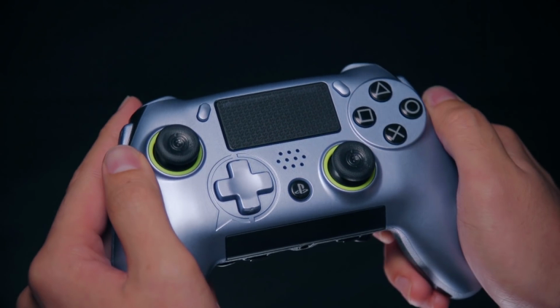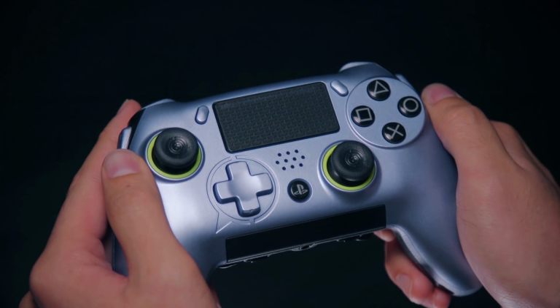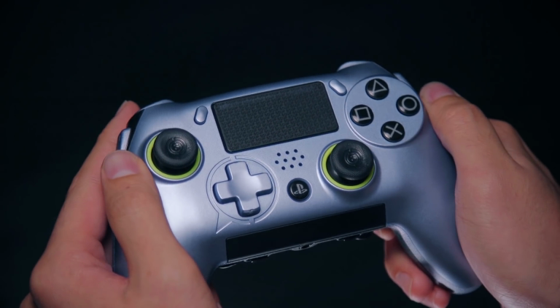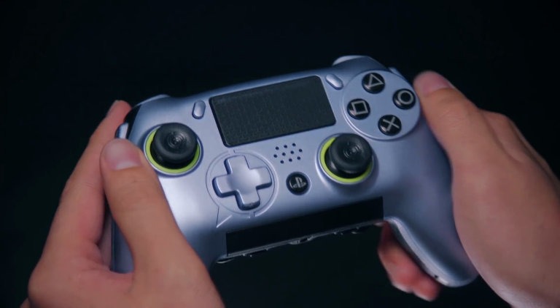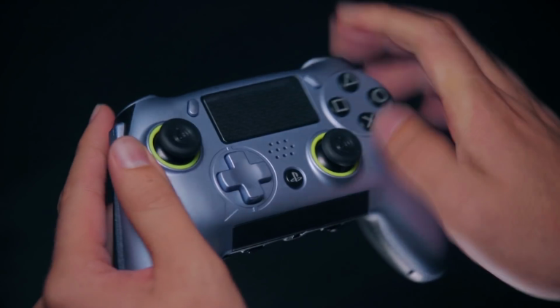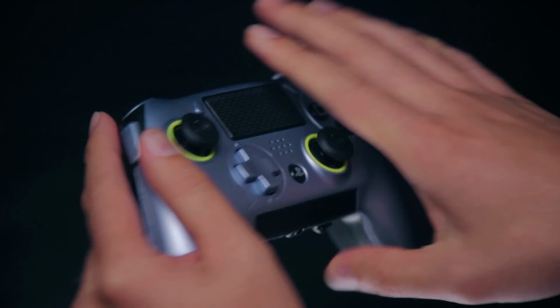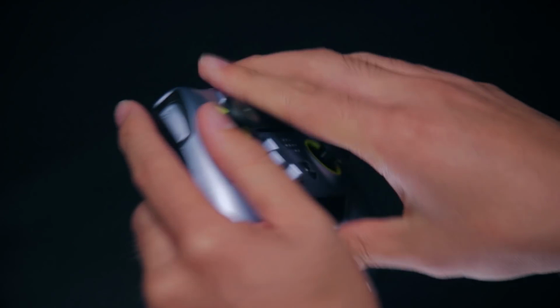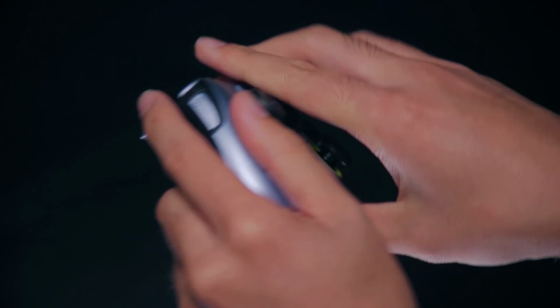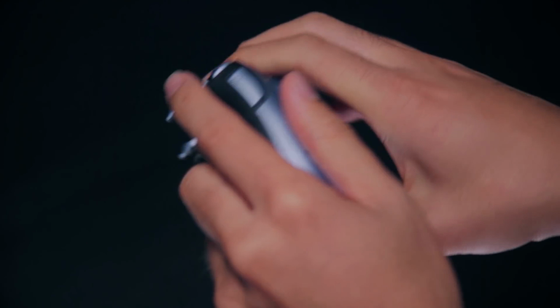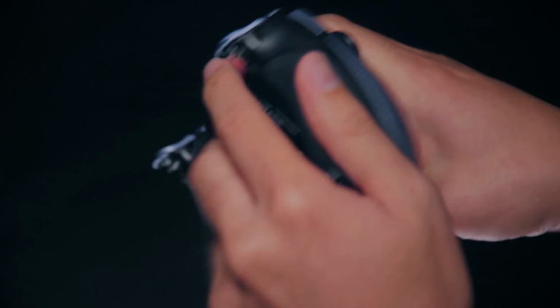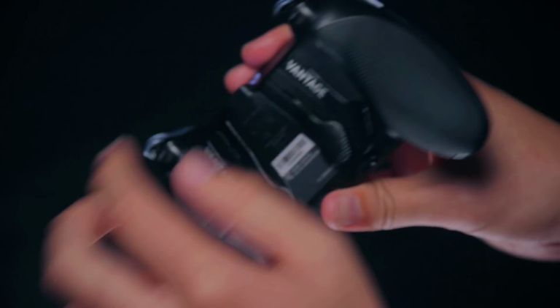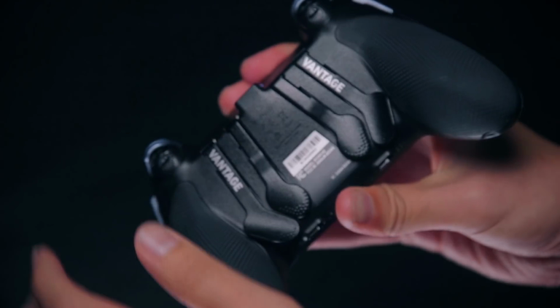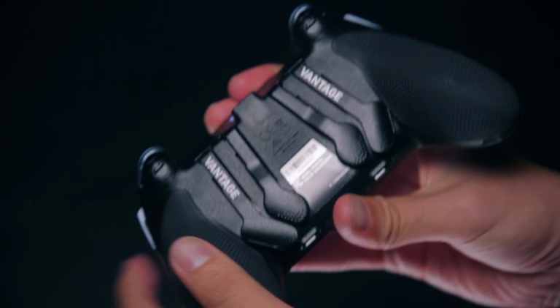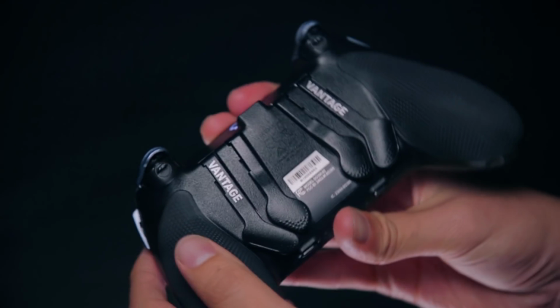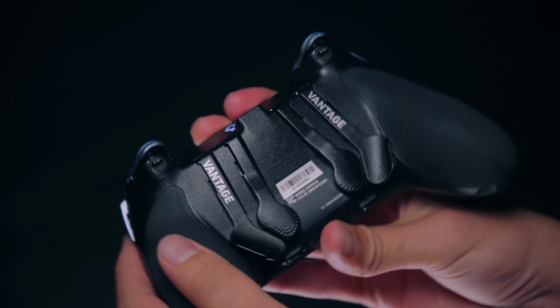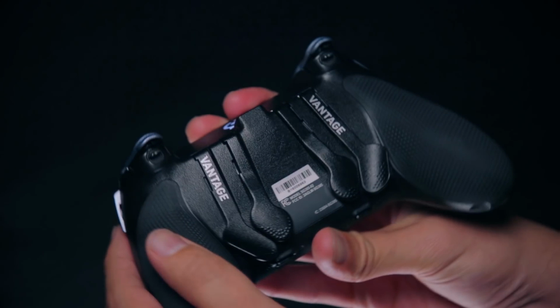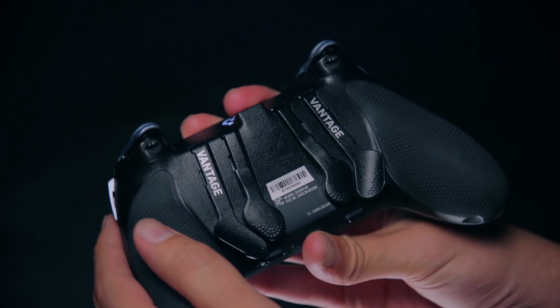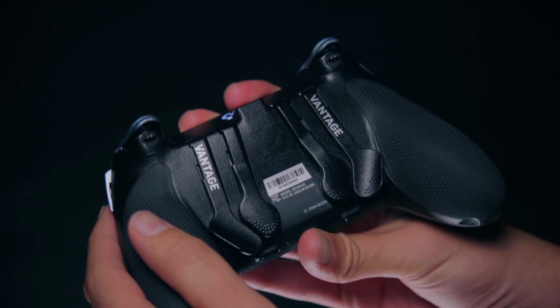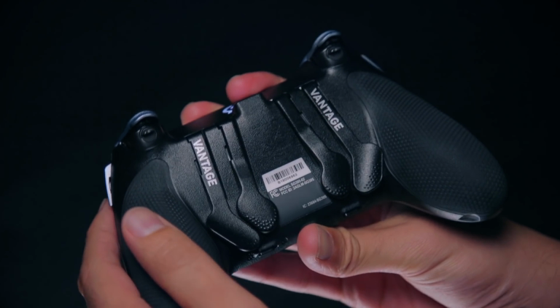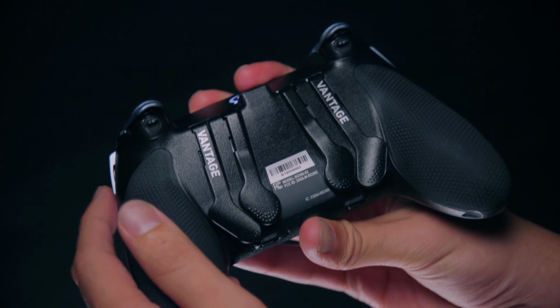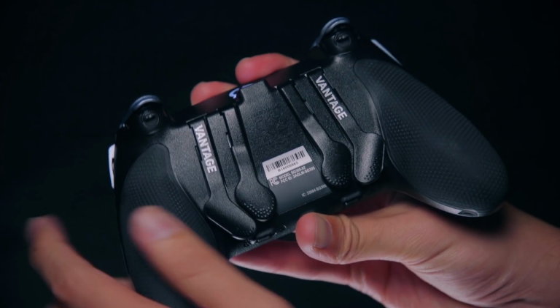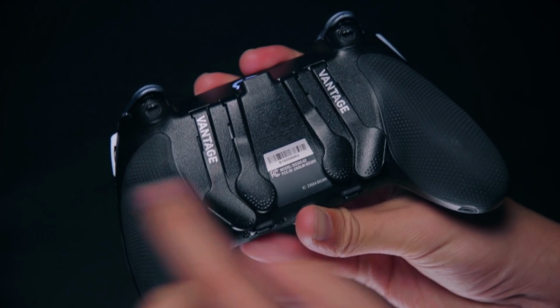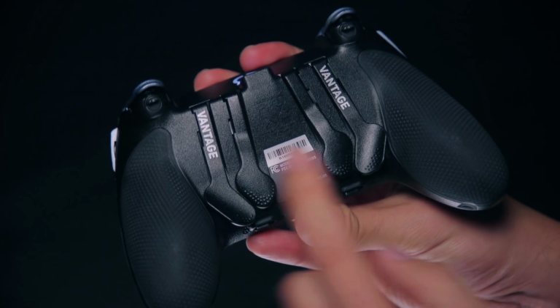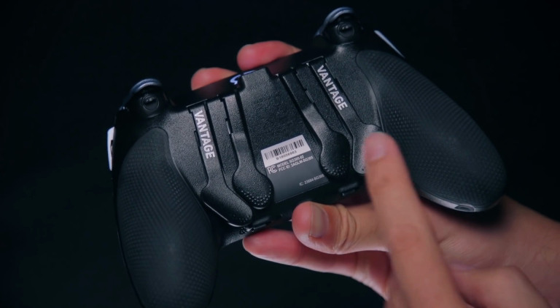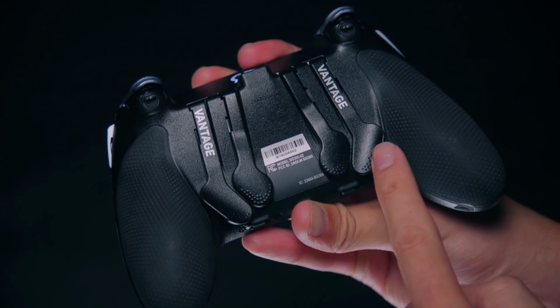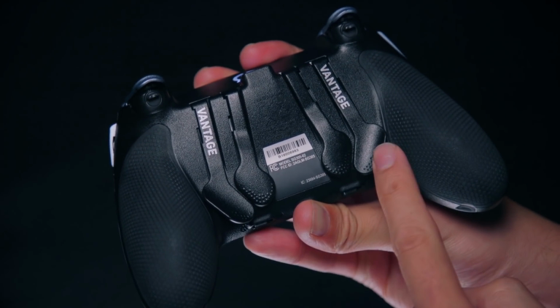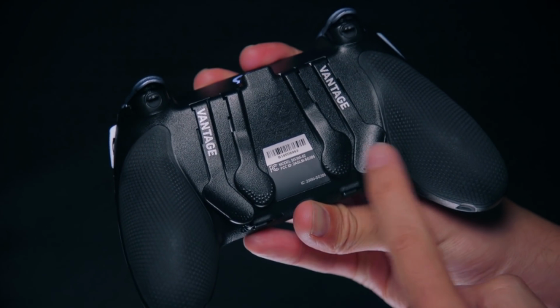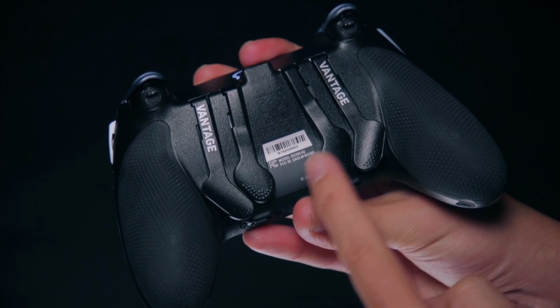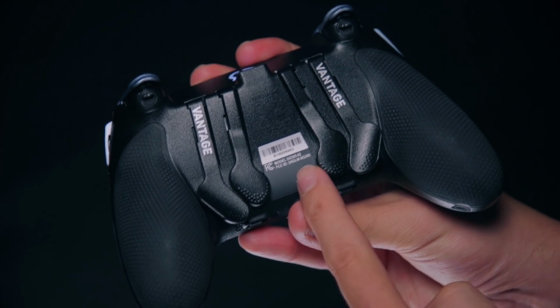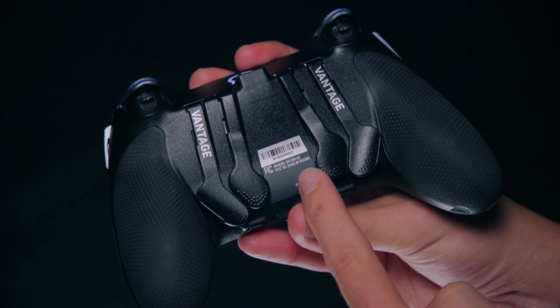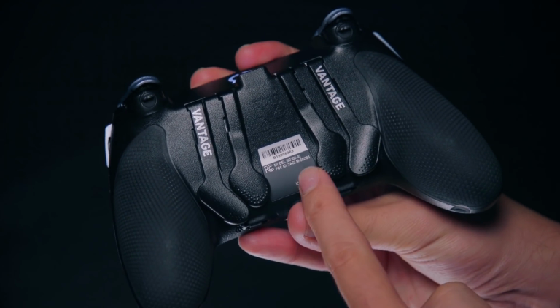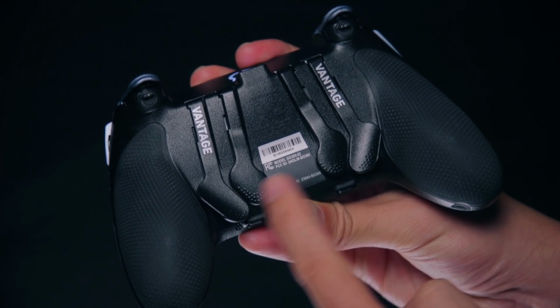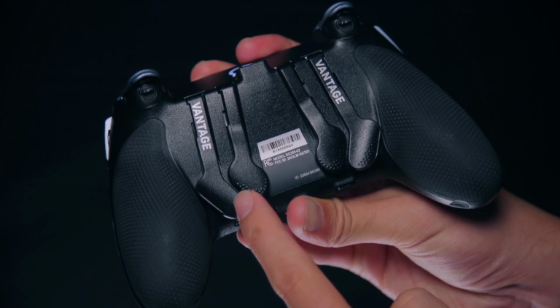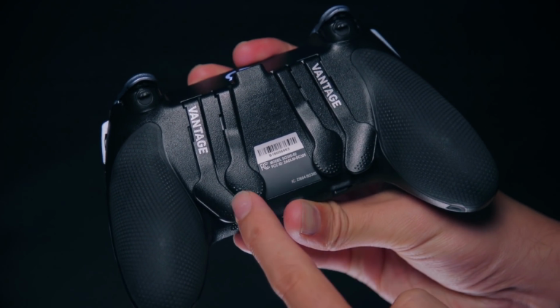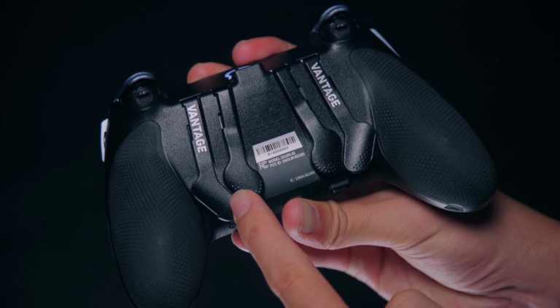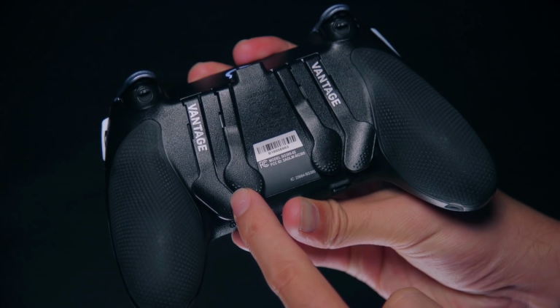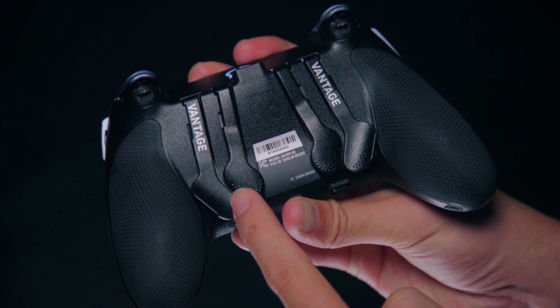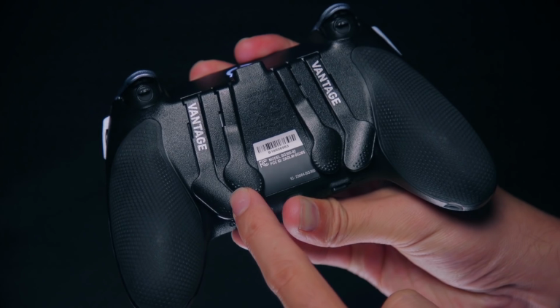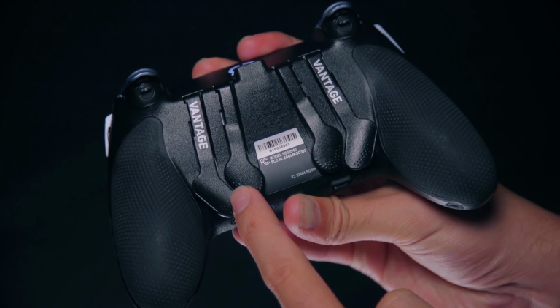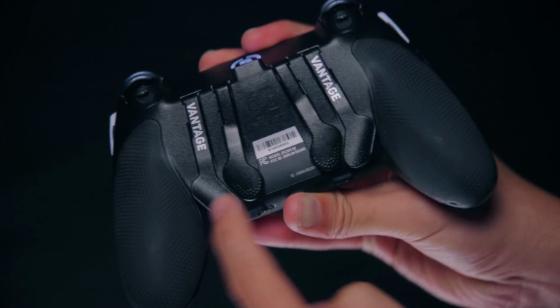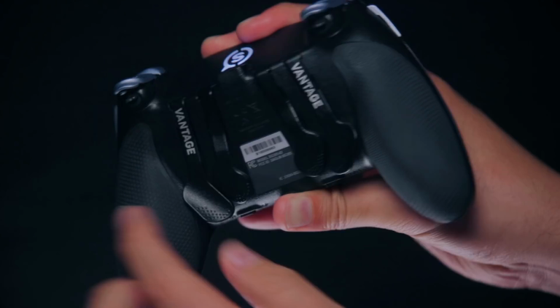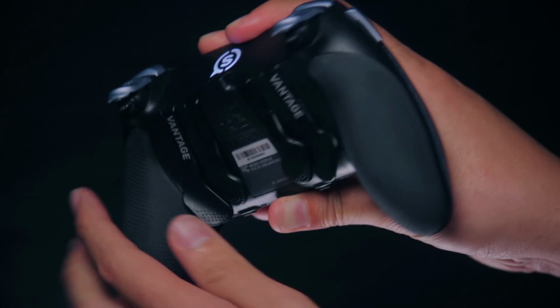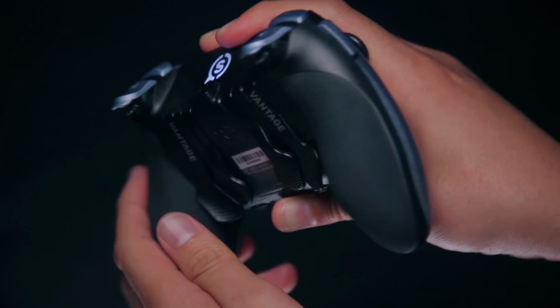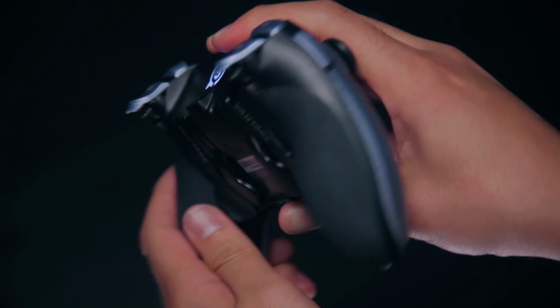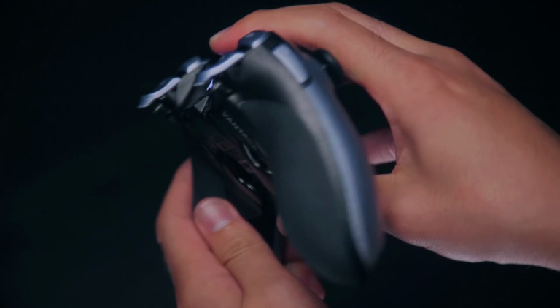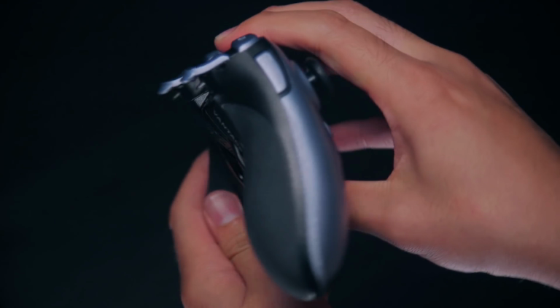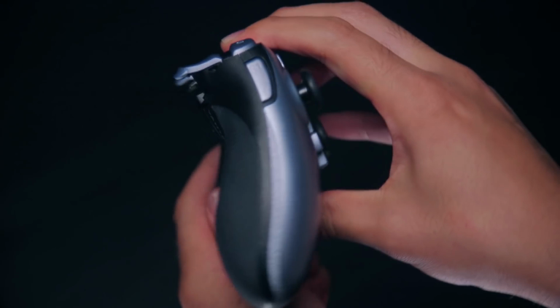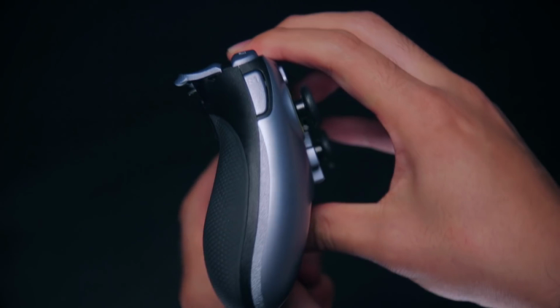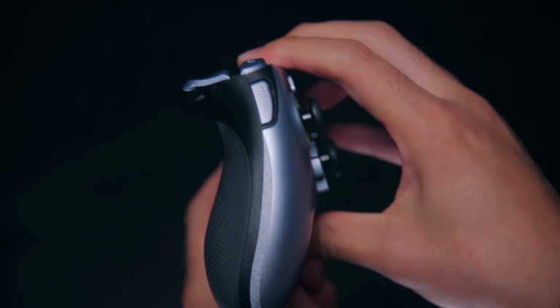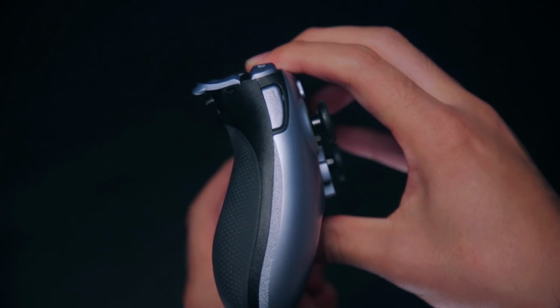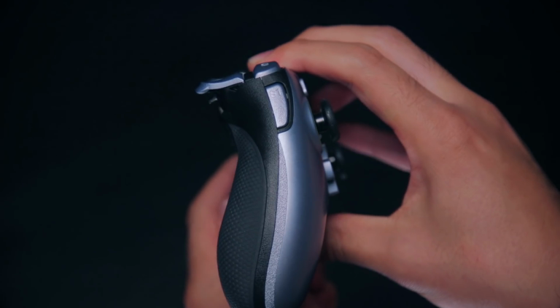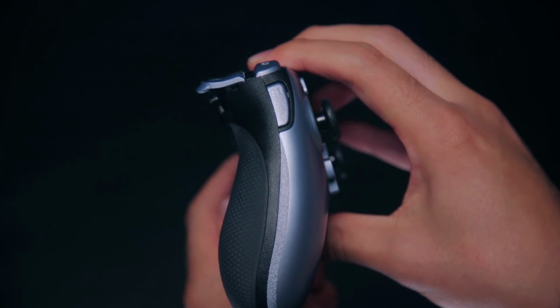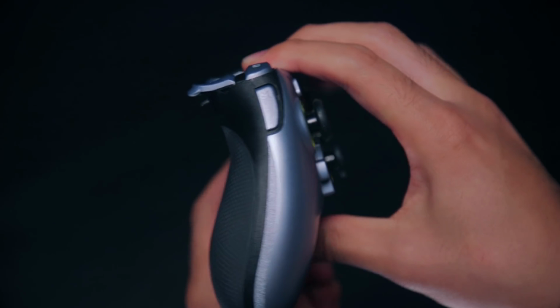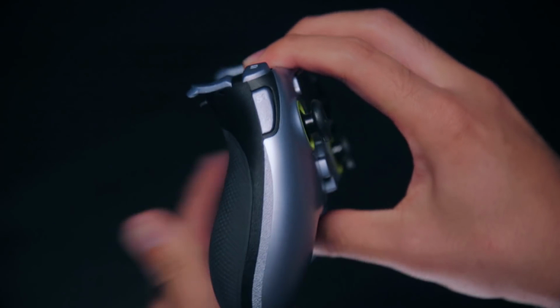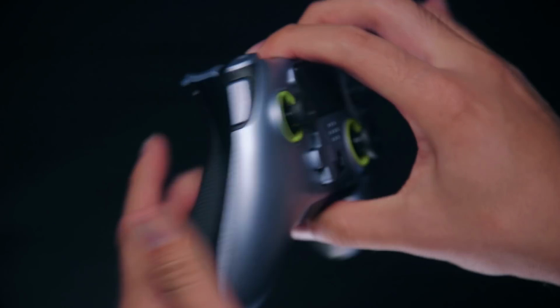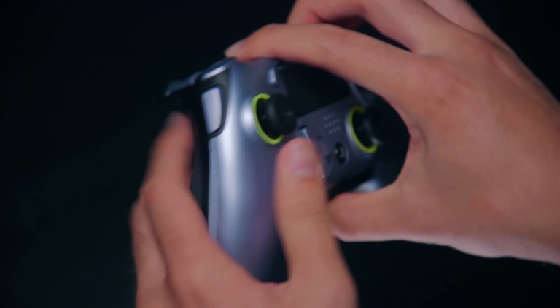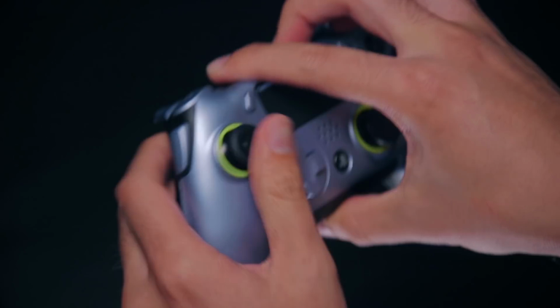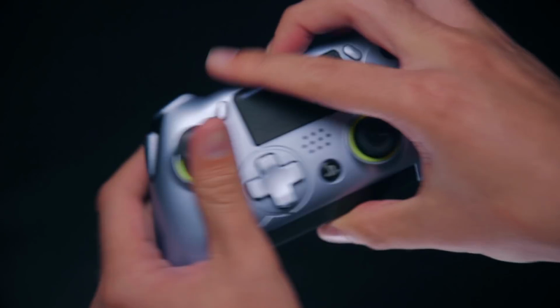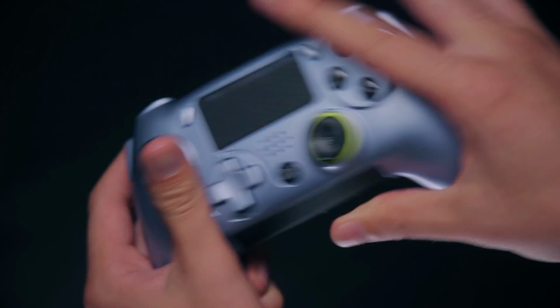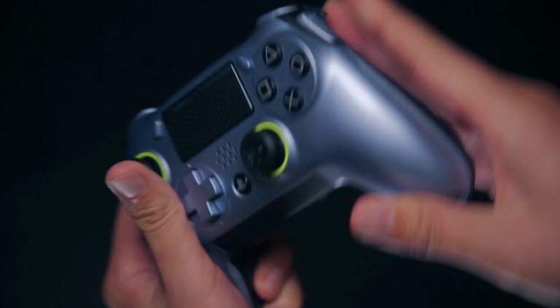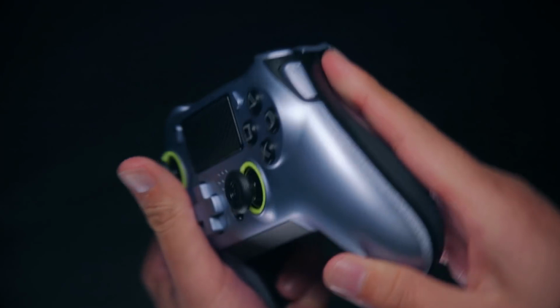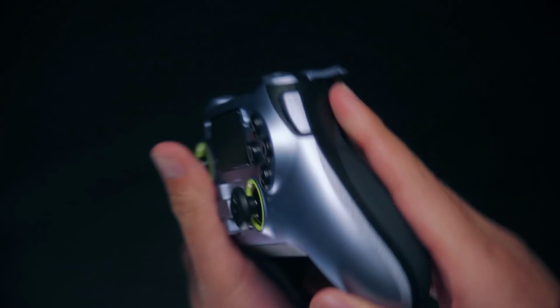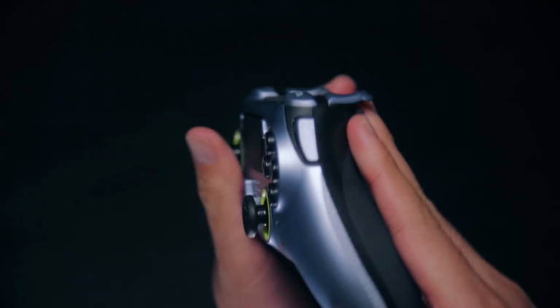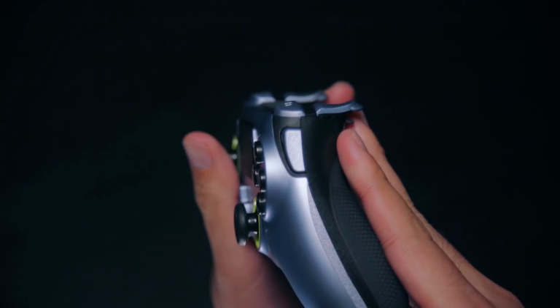You can repeat this as many times as needed to remap the rest of your paddles on your Scuff Vantage, as well as the SAX buttons on the left and the right.